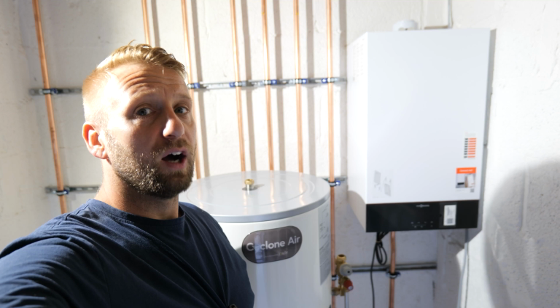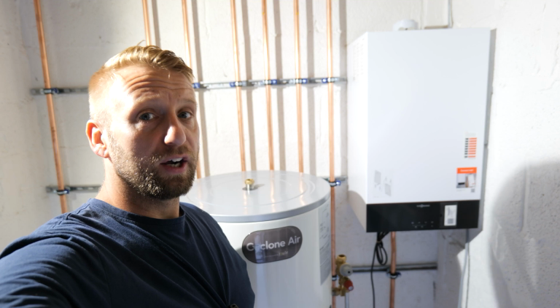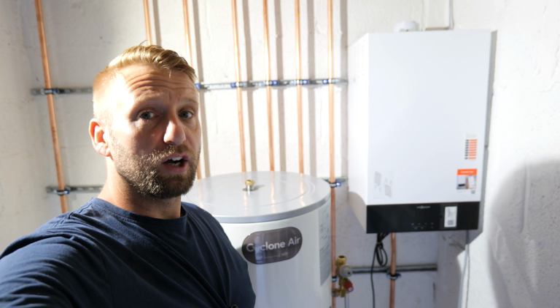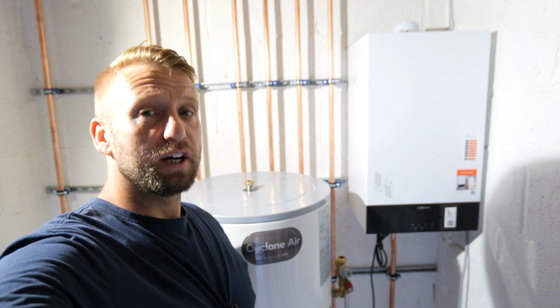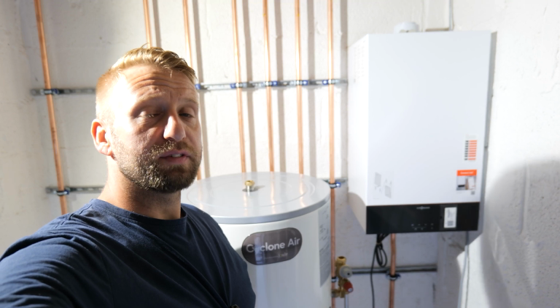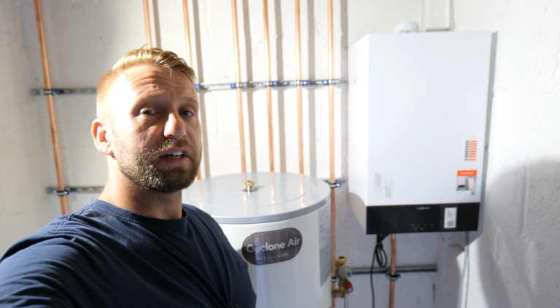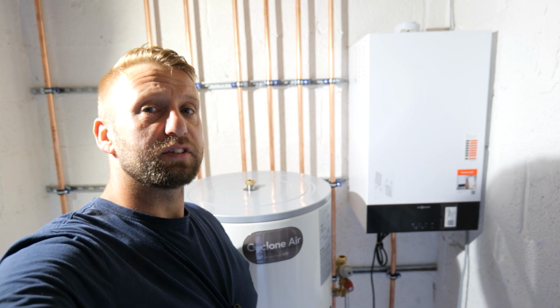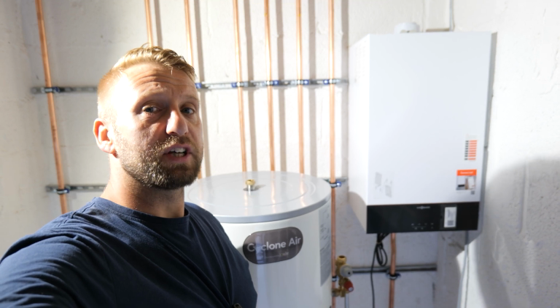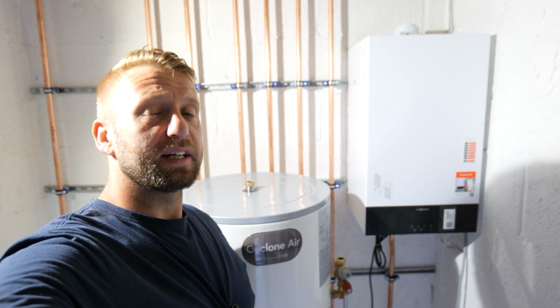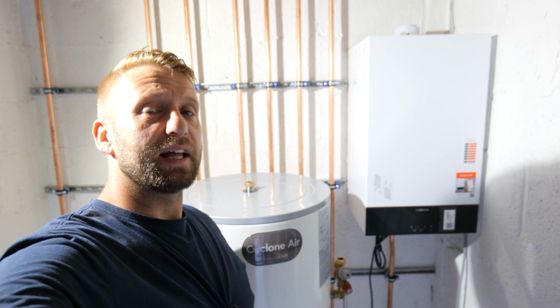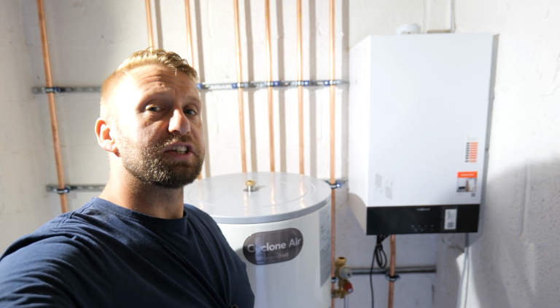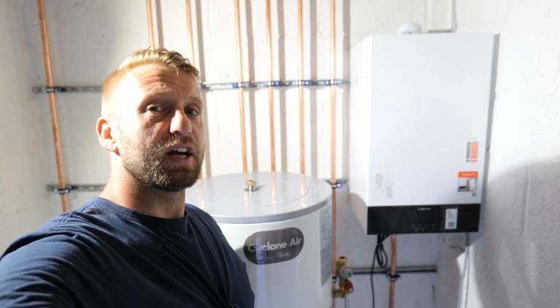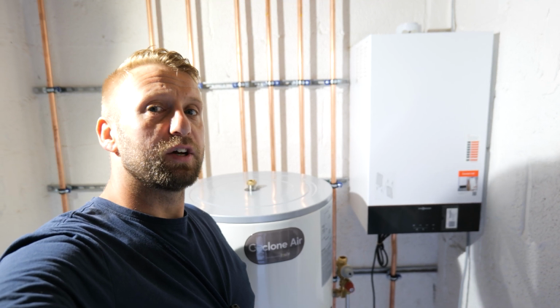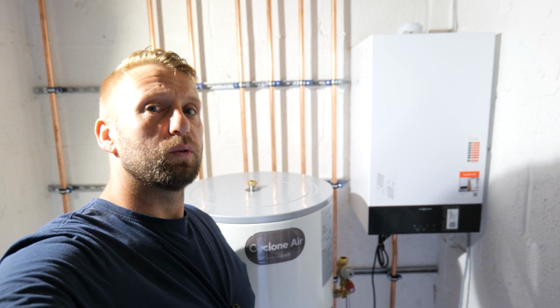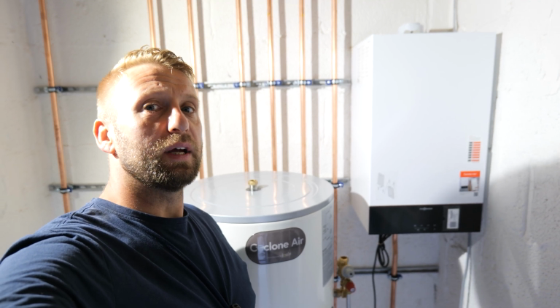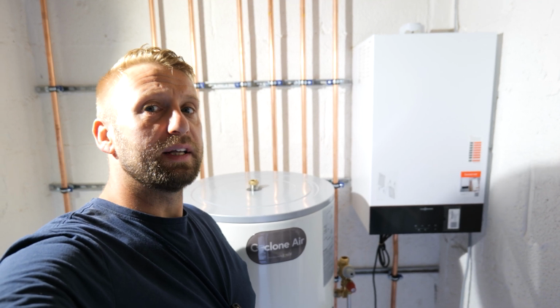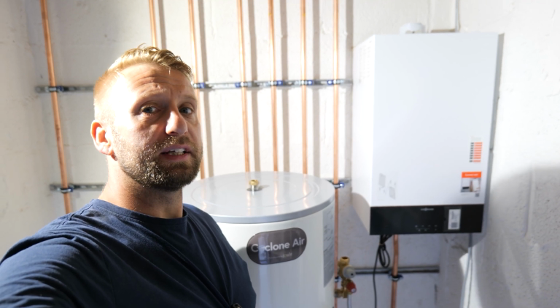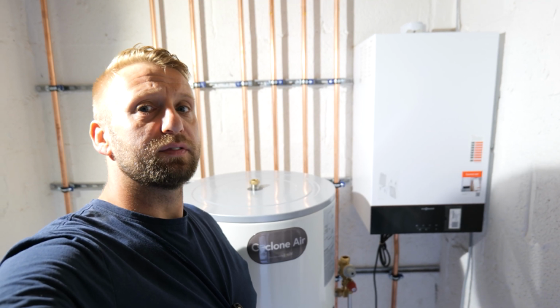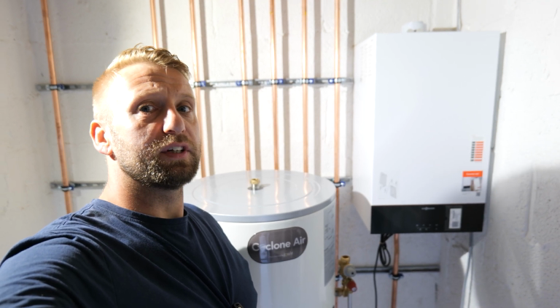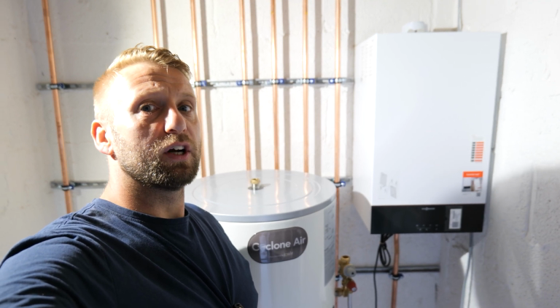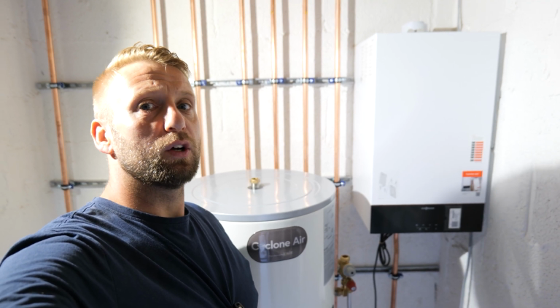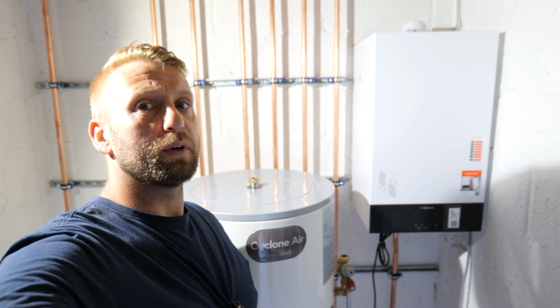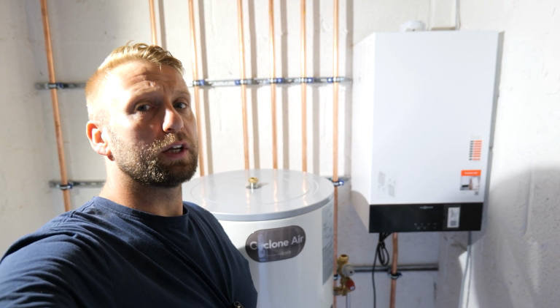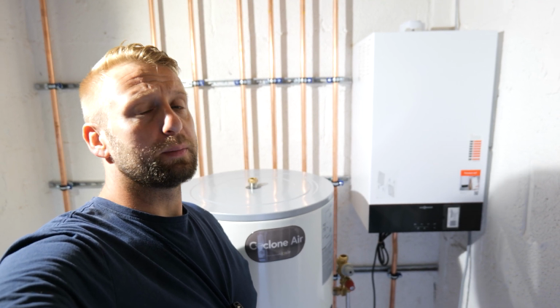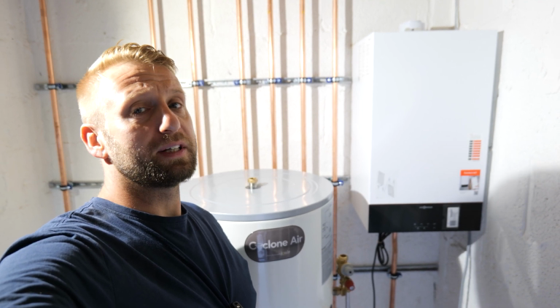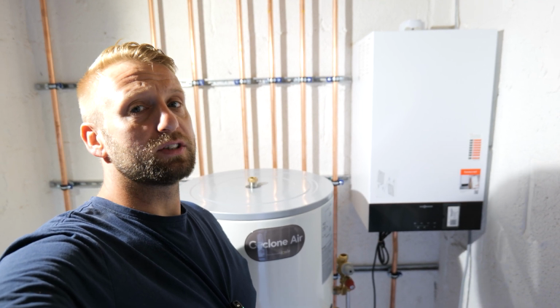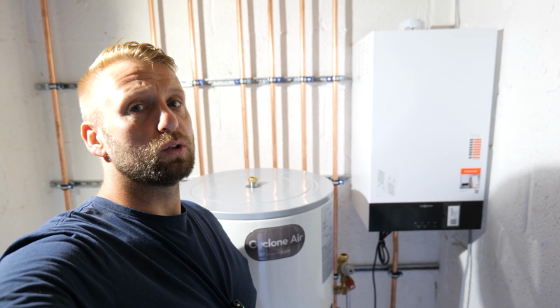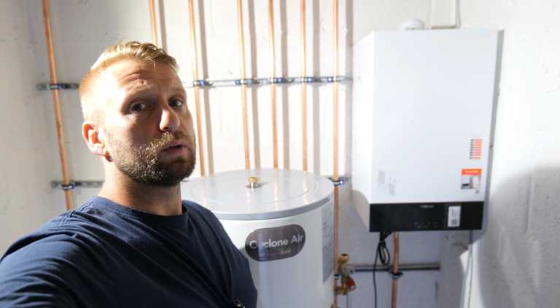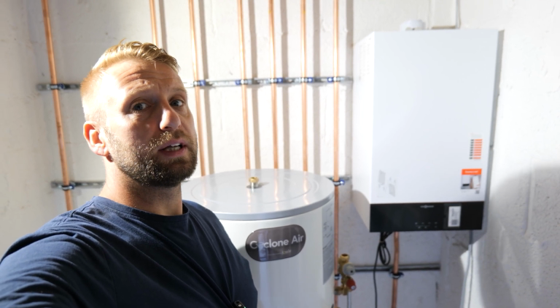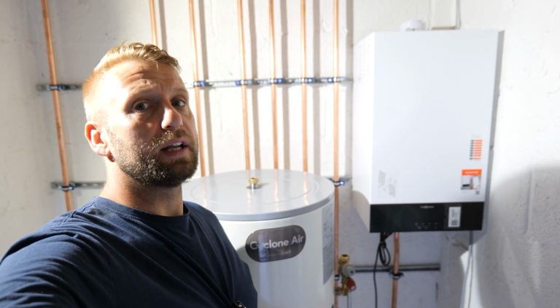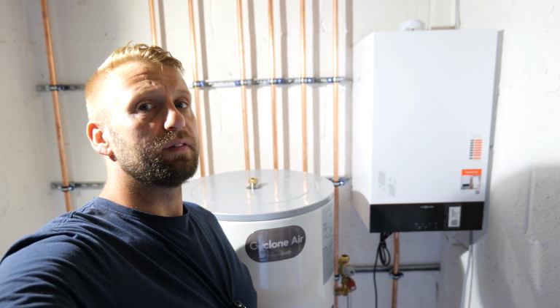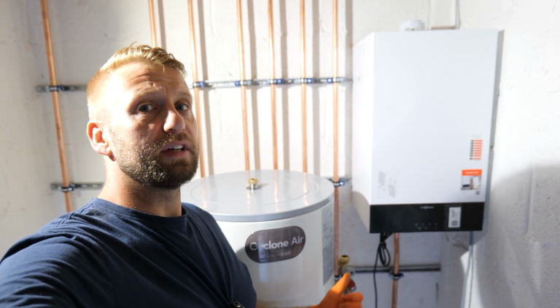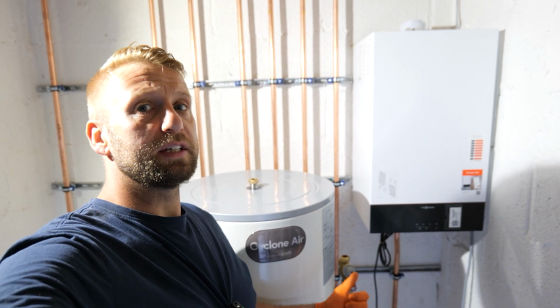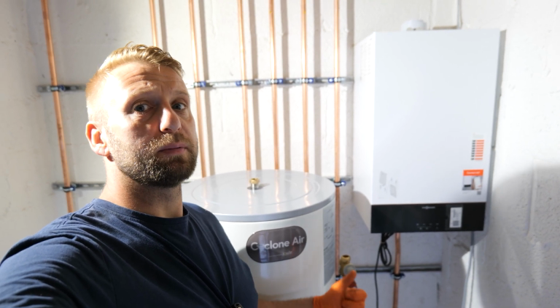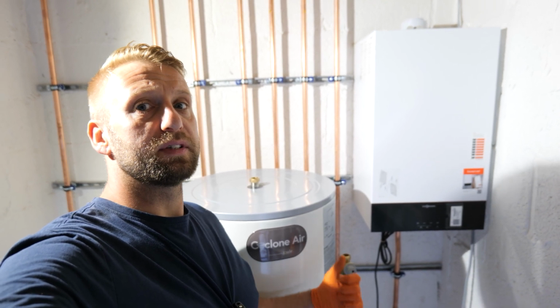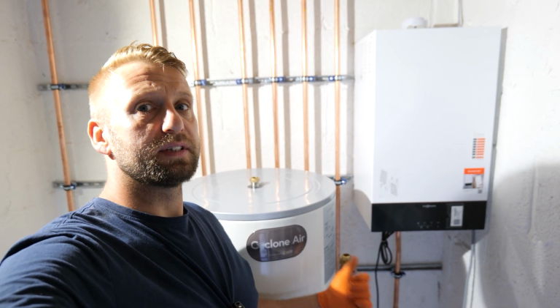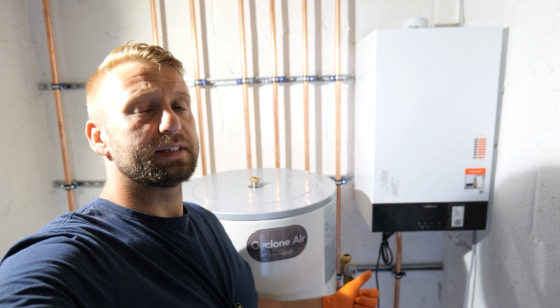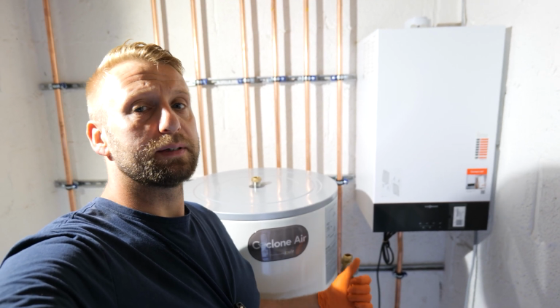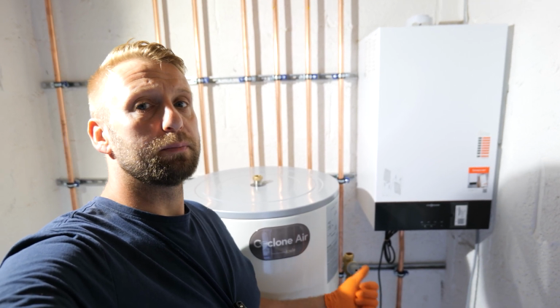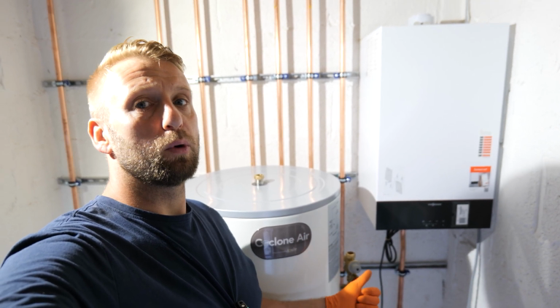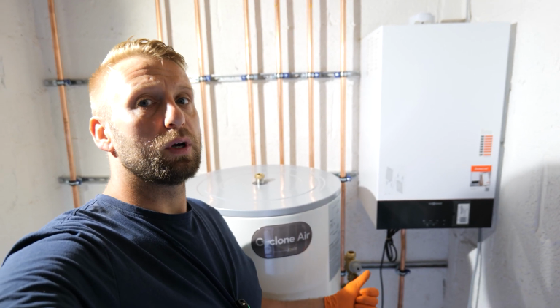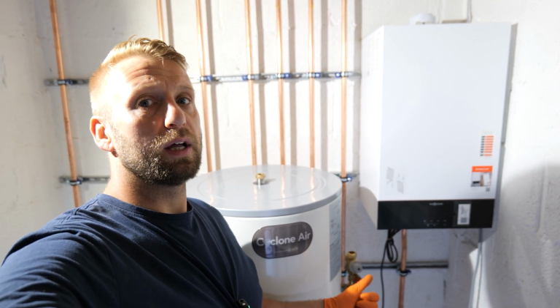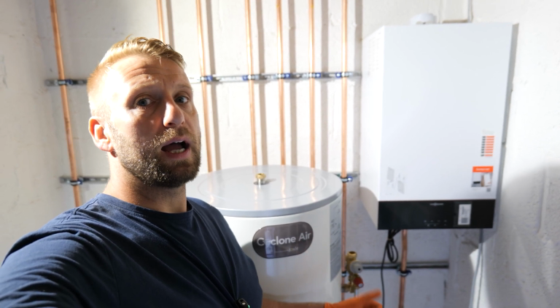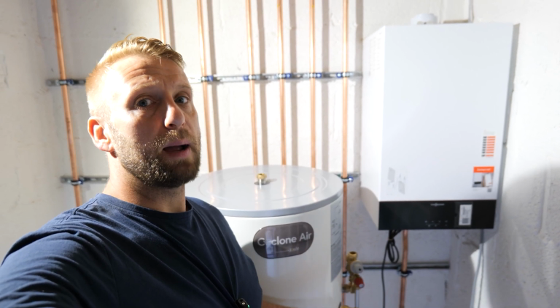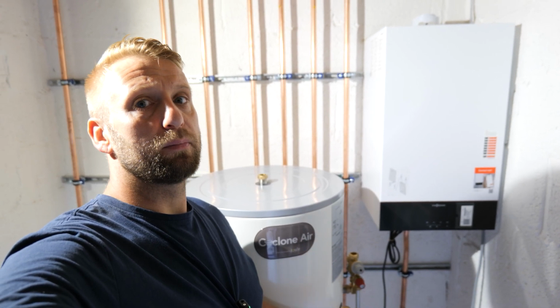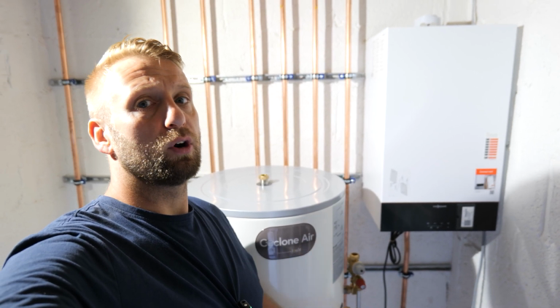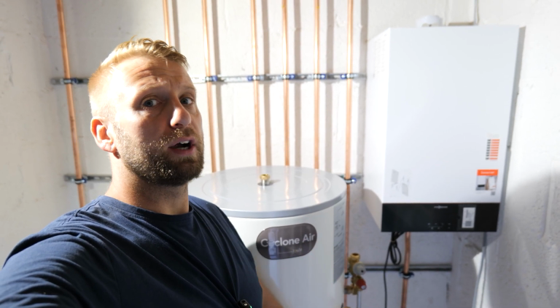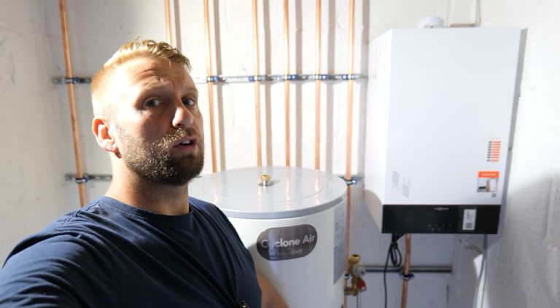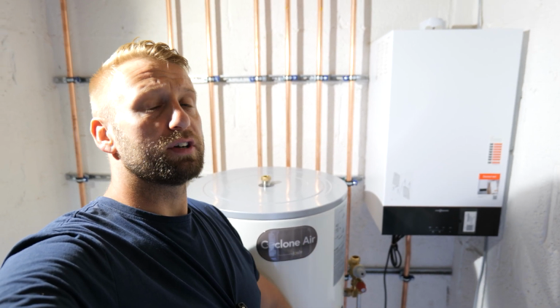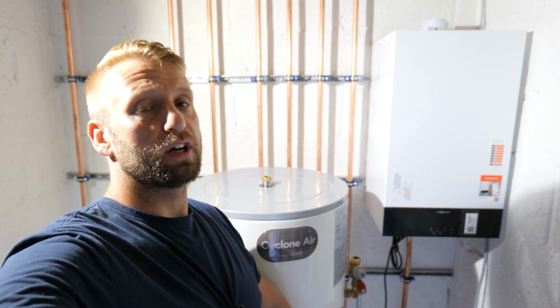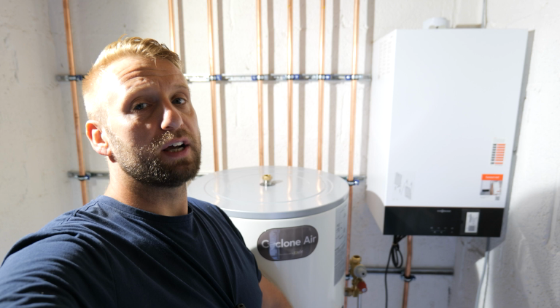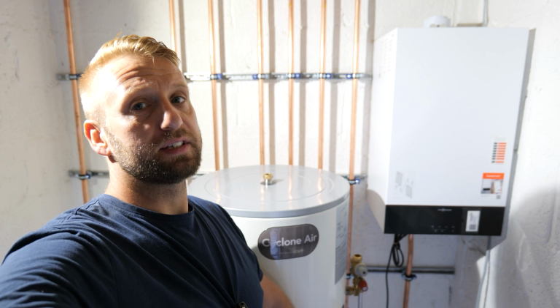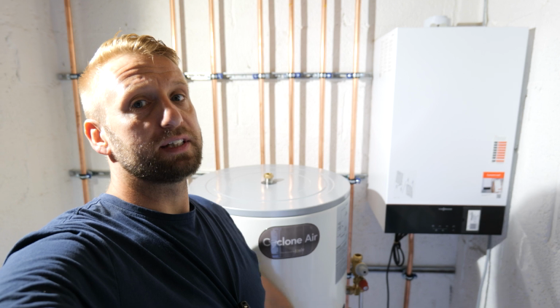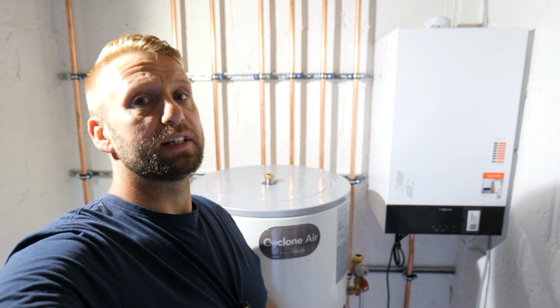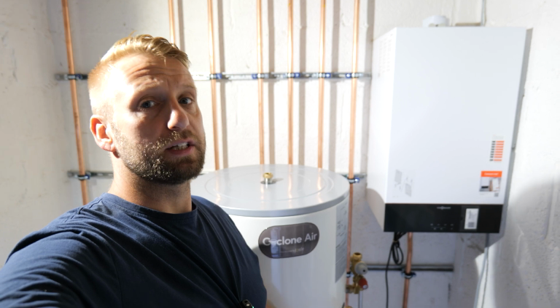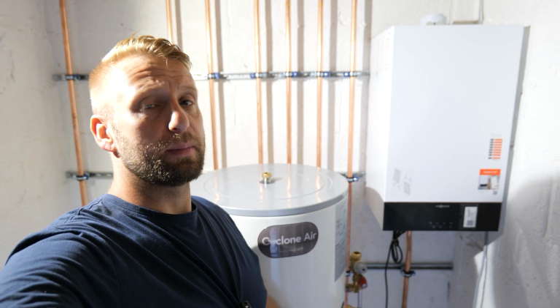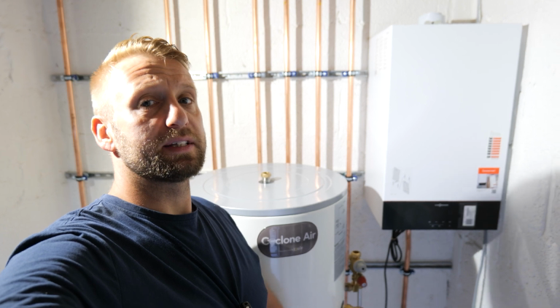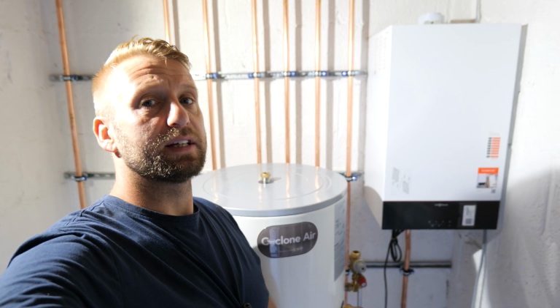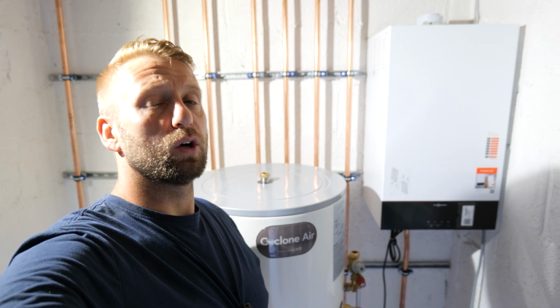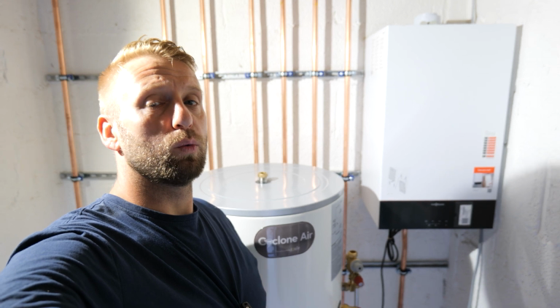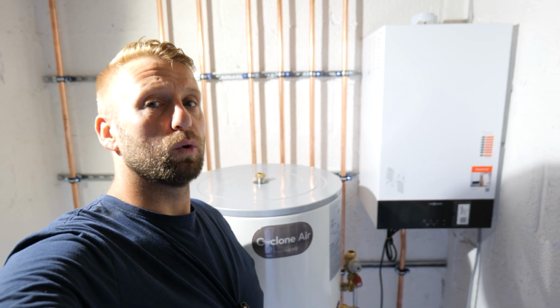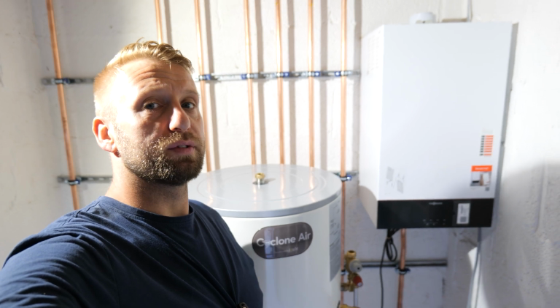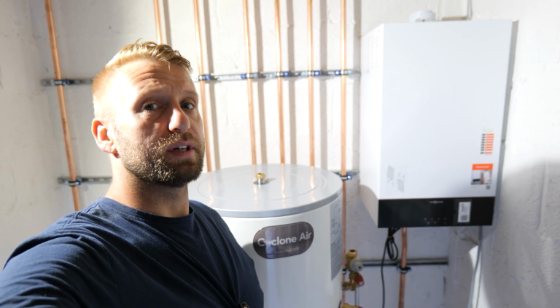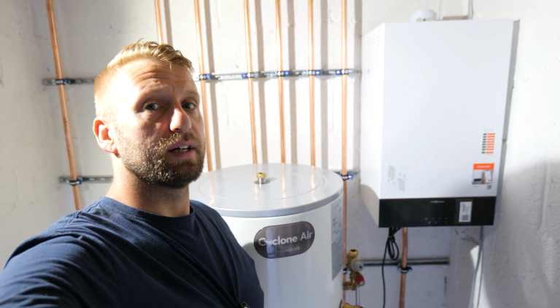Hi guys, thanks for checking out the channel. In this video we're going to be installing a Viessmann system boiler and prioritising the domestic hot water.